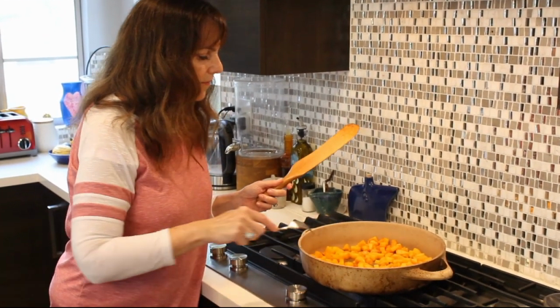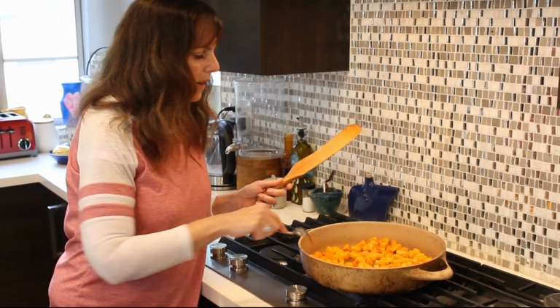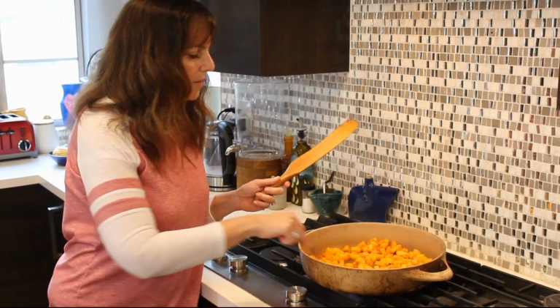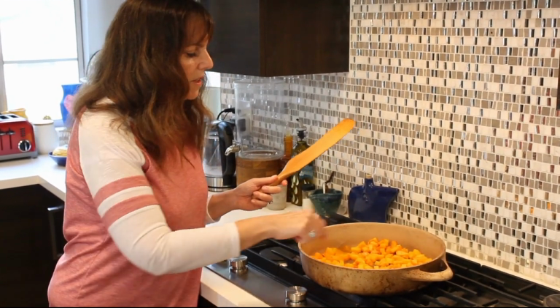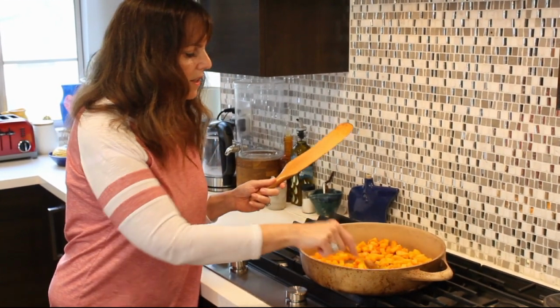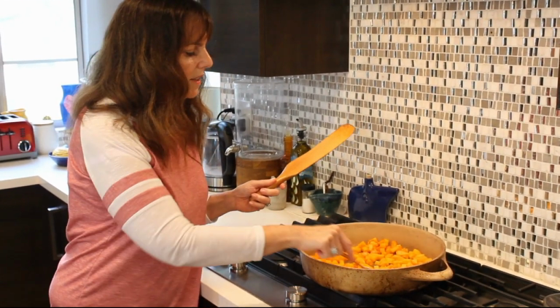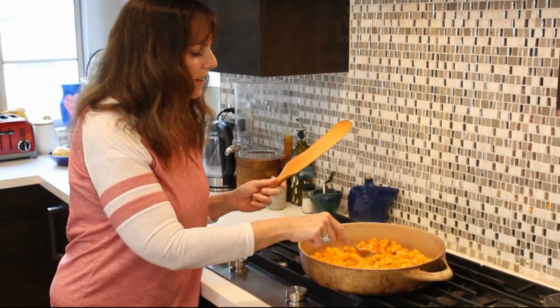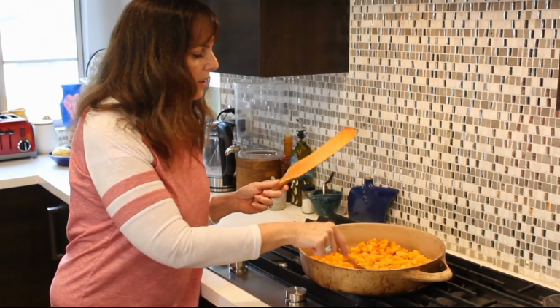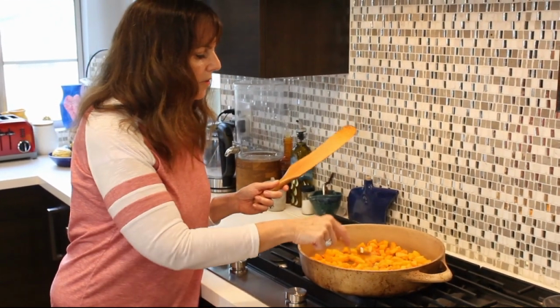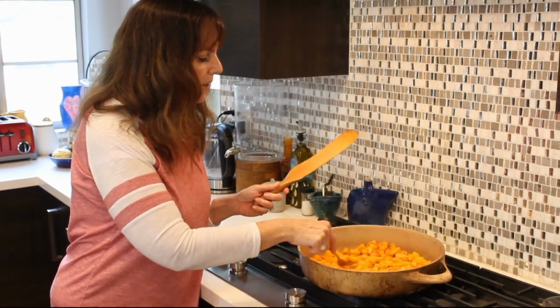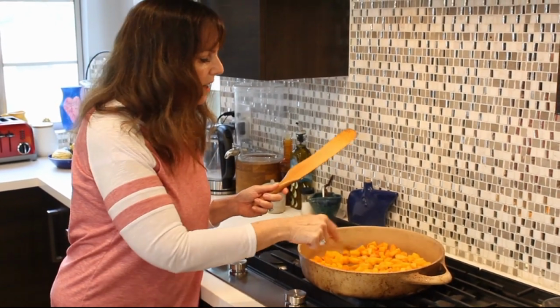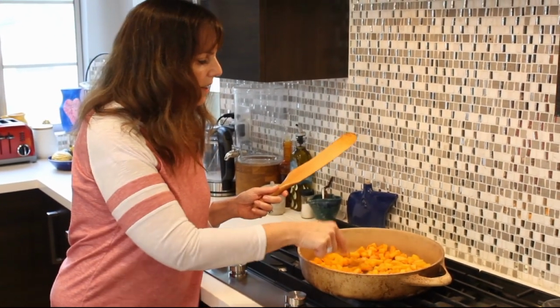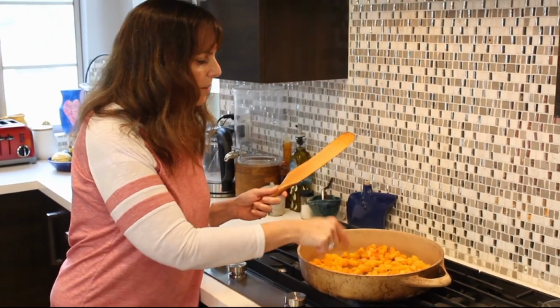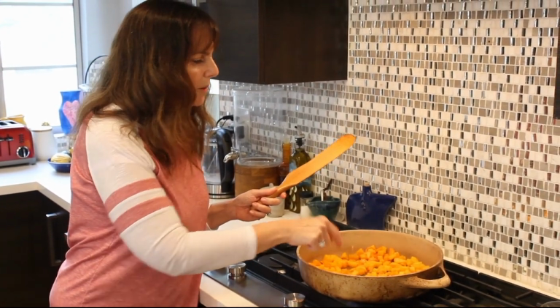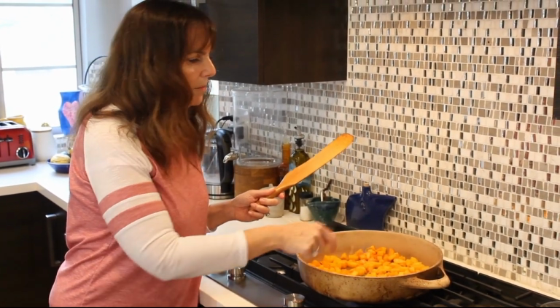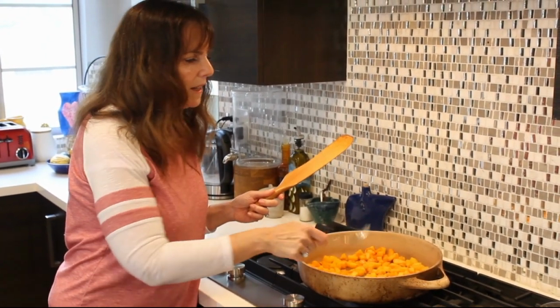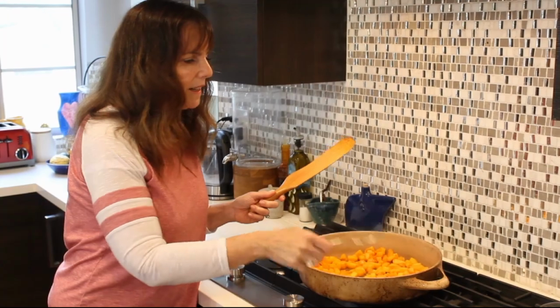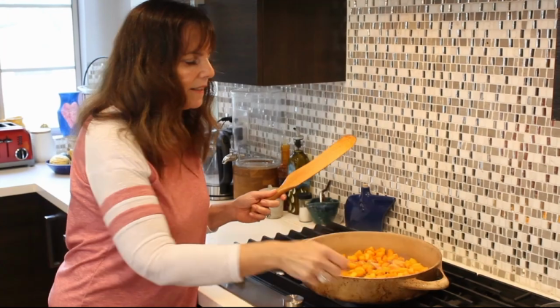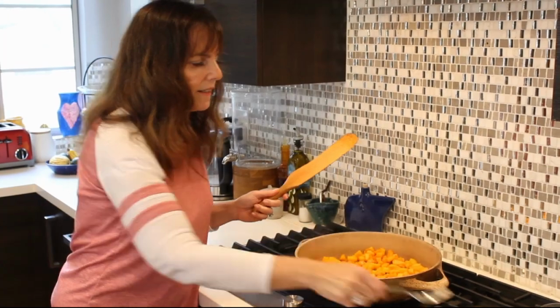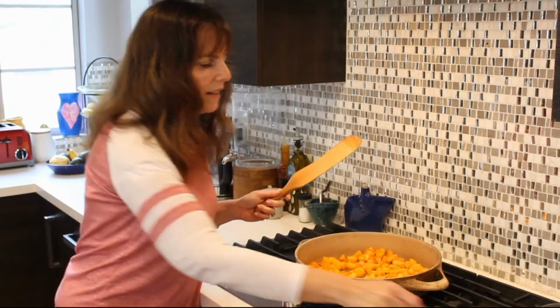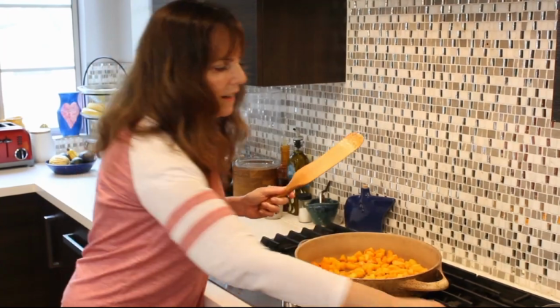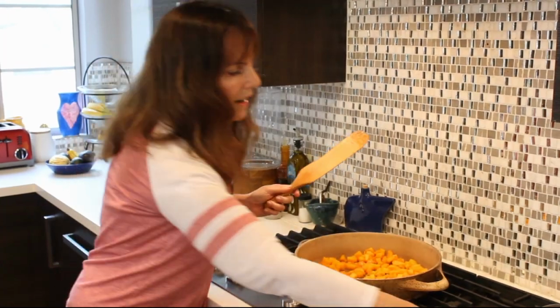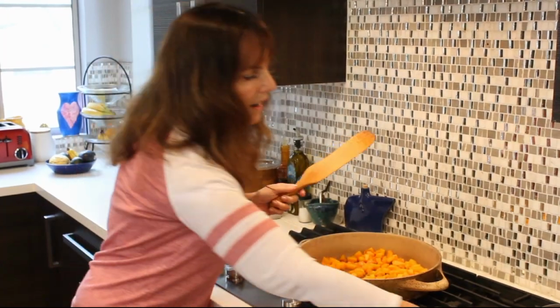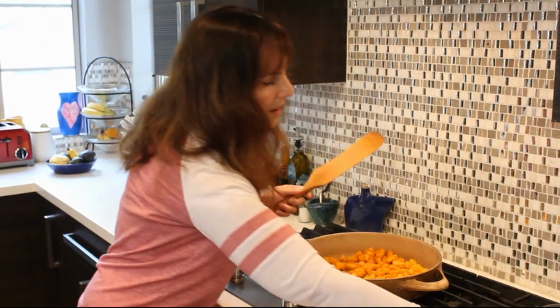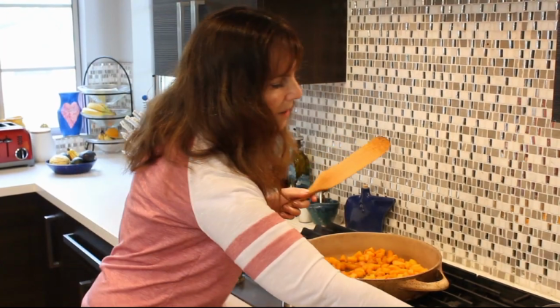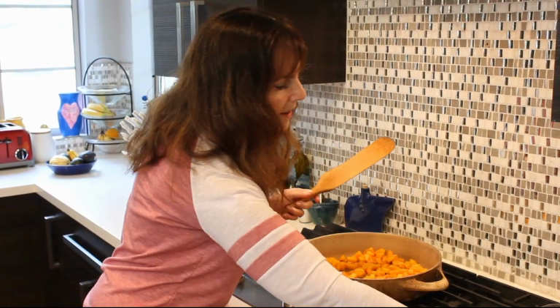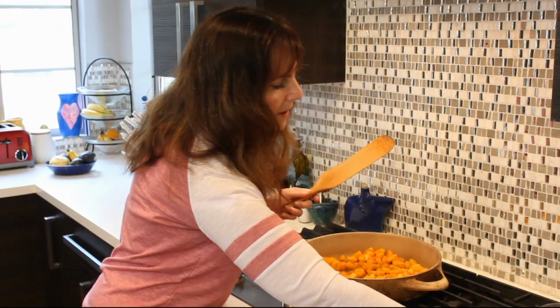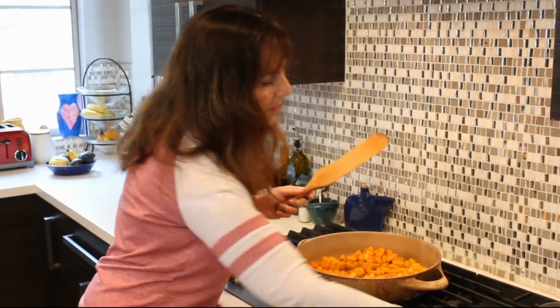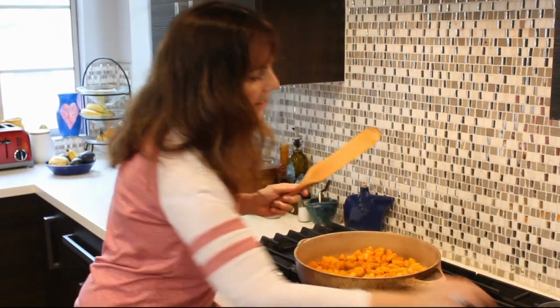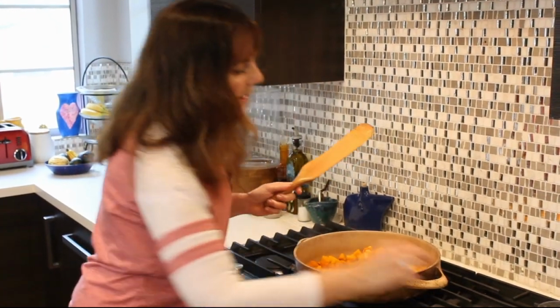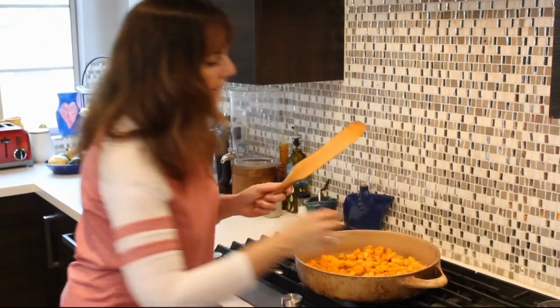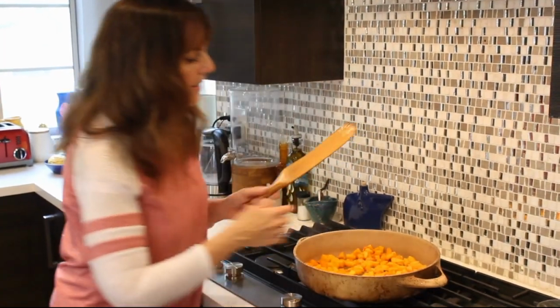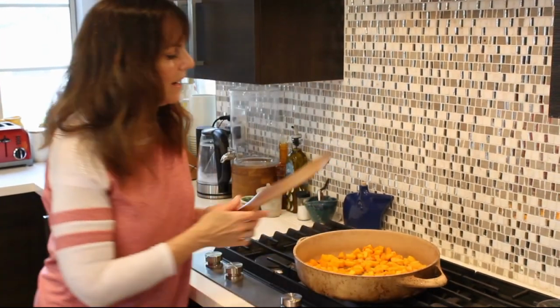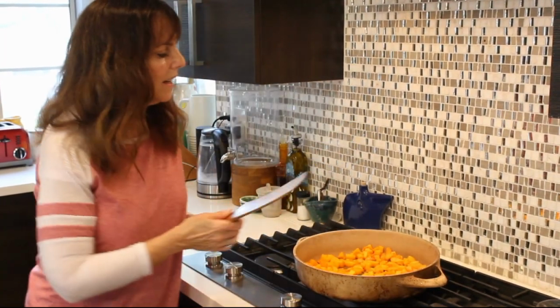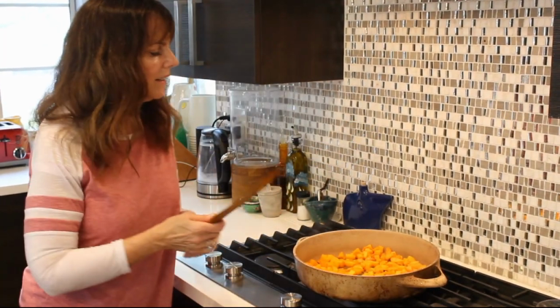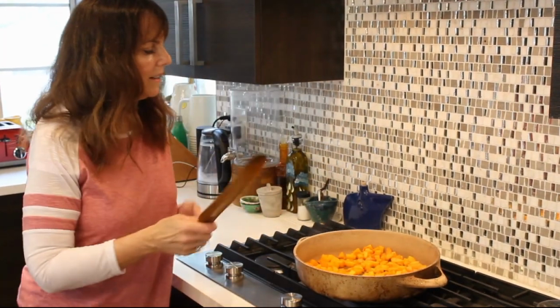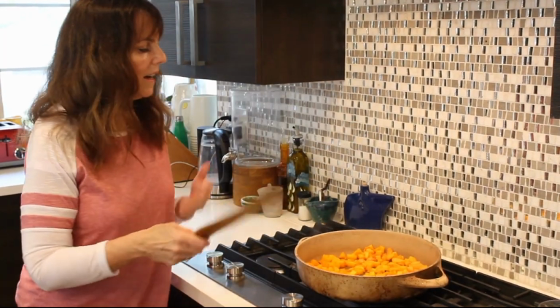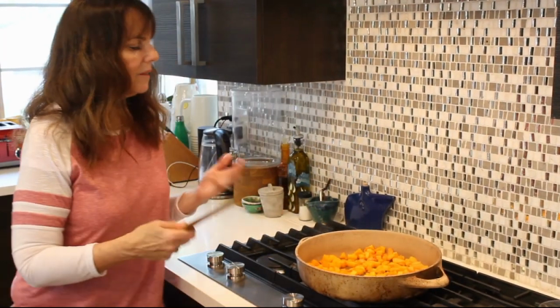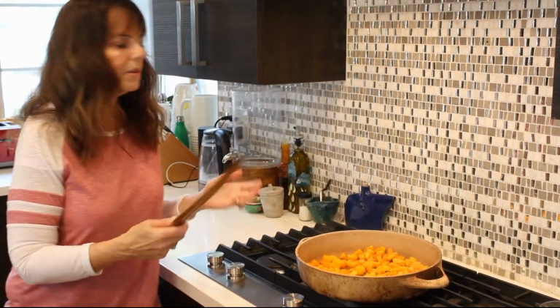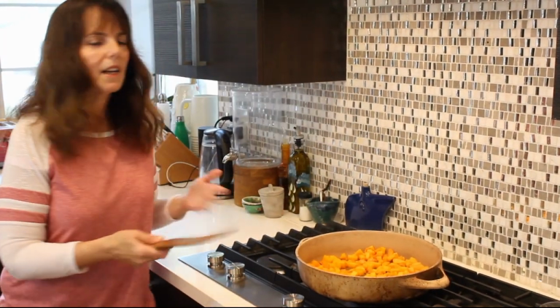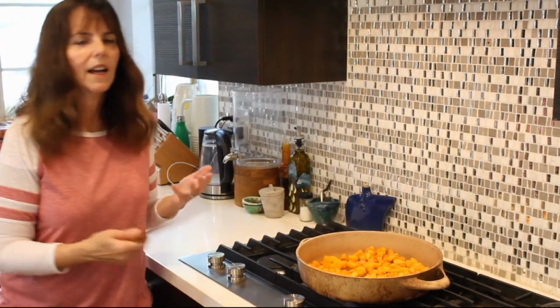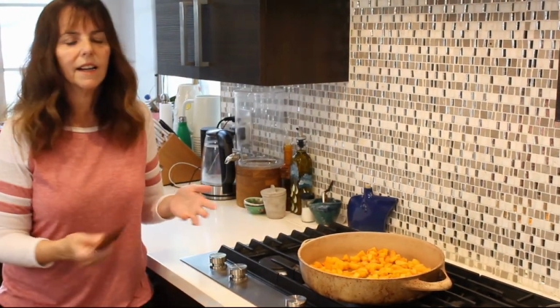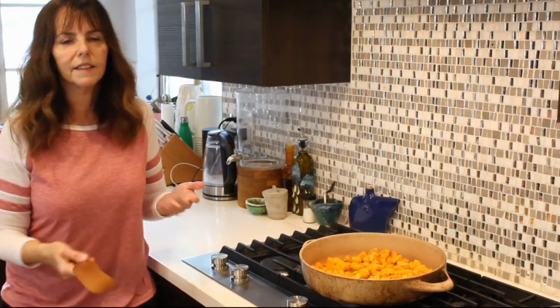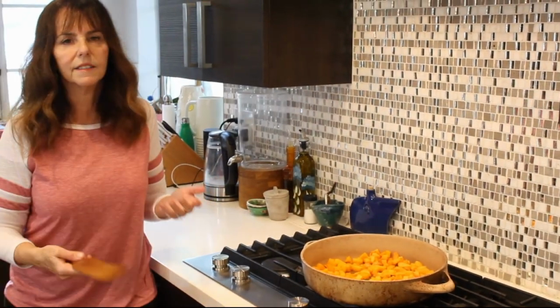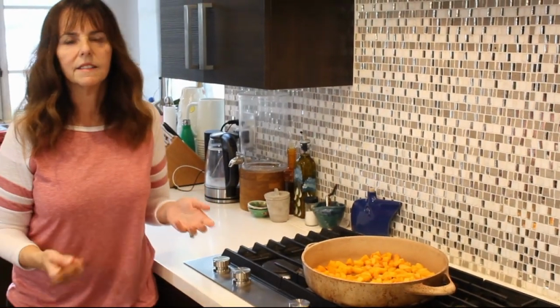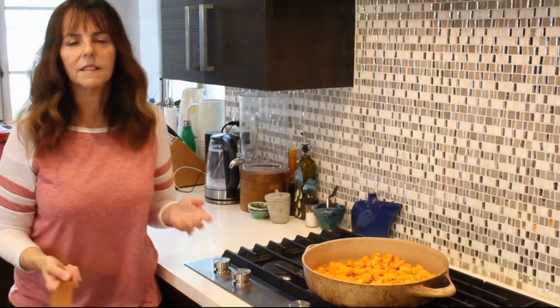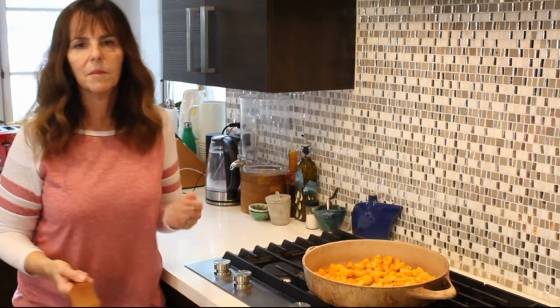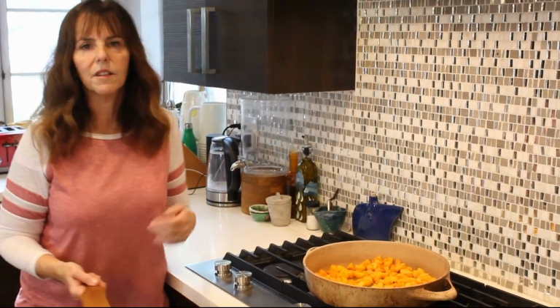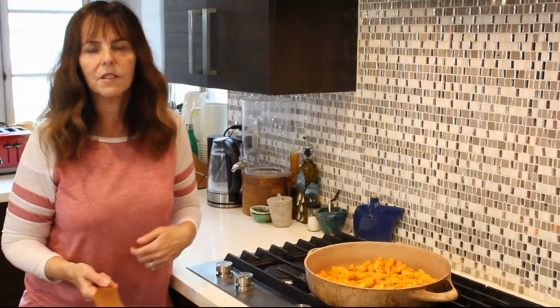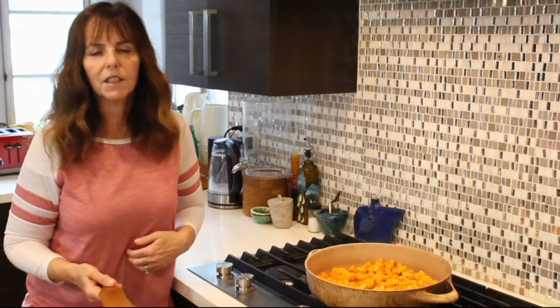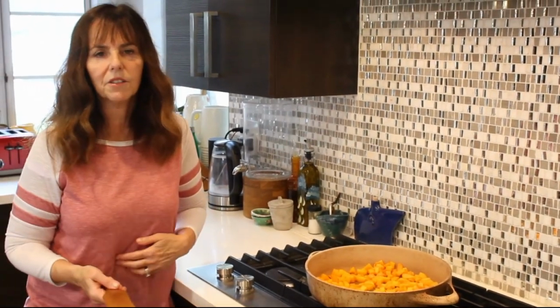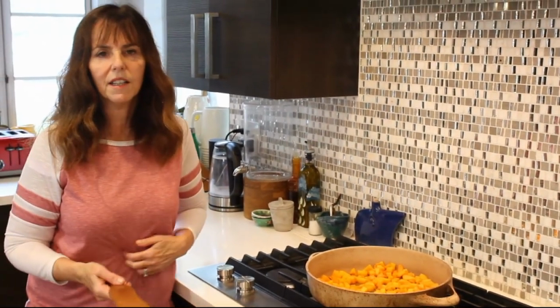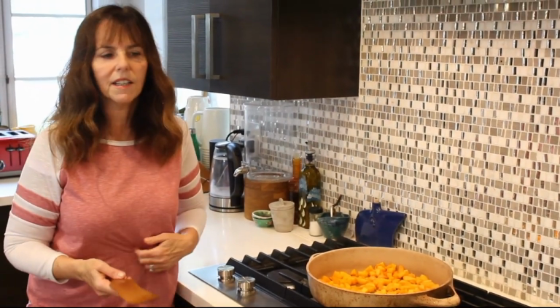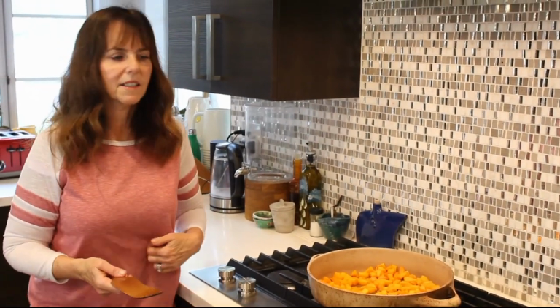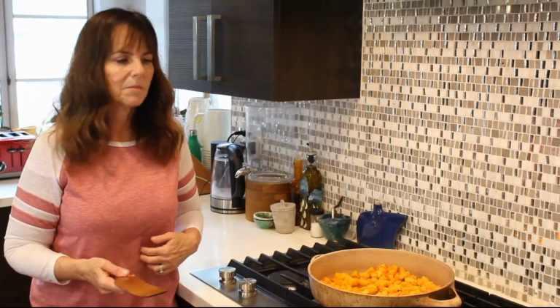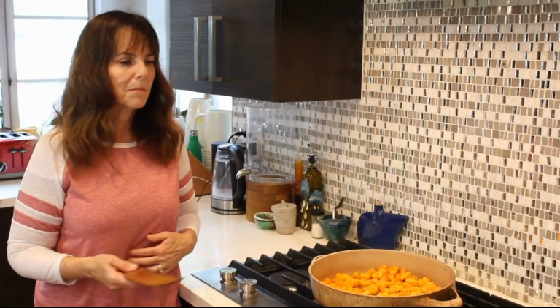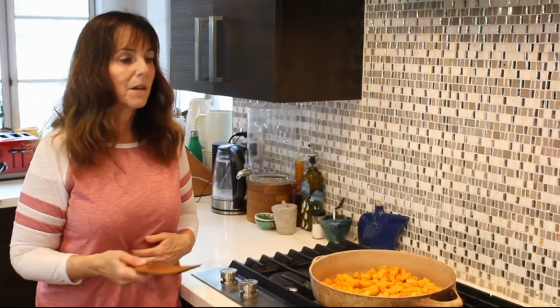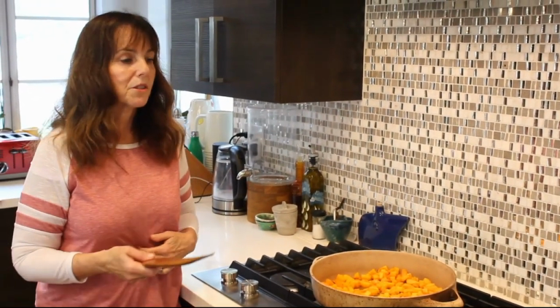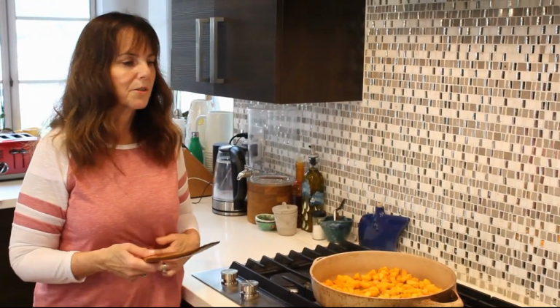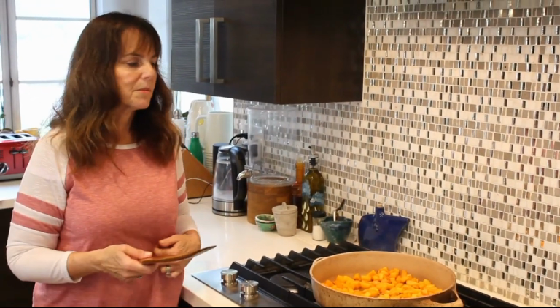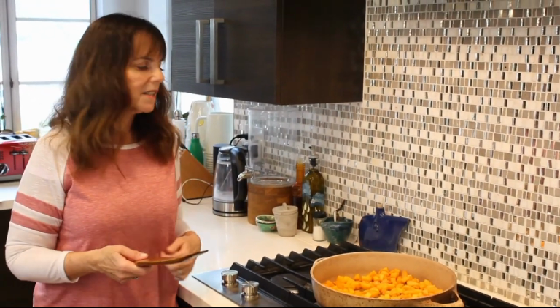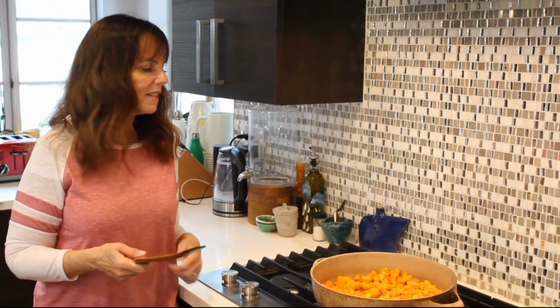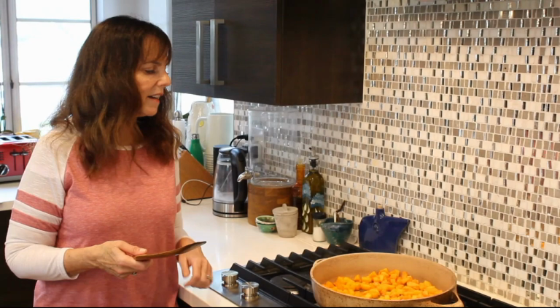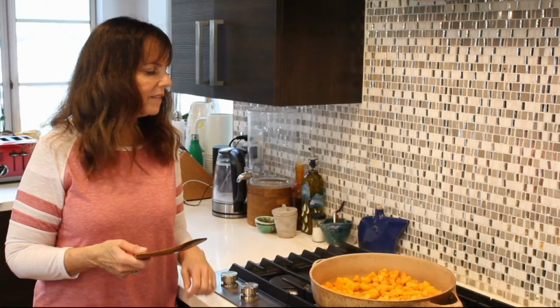I'm going to just let it go for another couple of minutes. And then when that's done, I will add some other ingredients — my mushrooms and stuff.